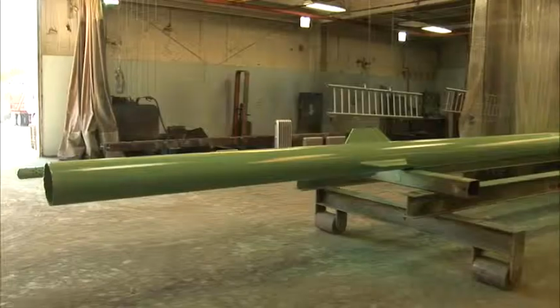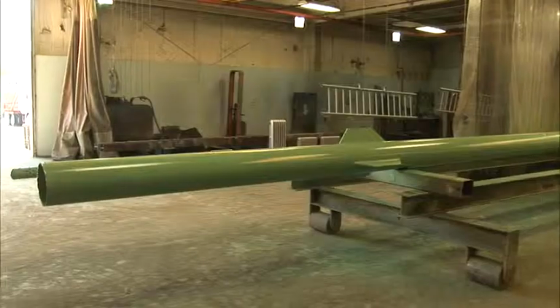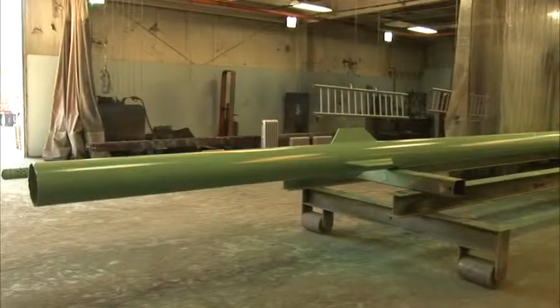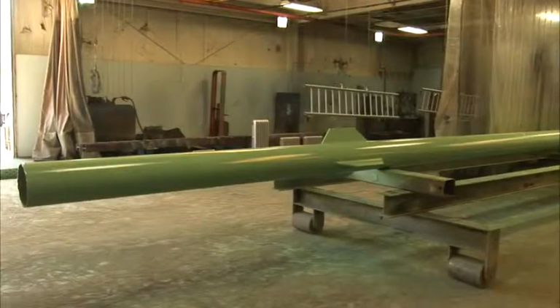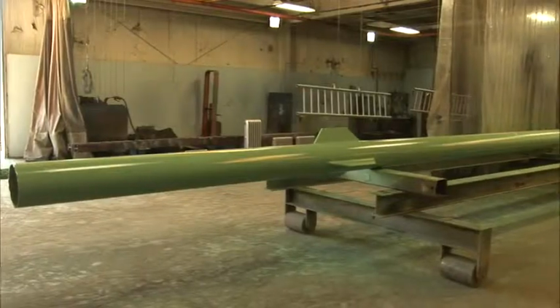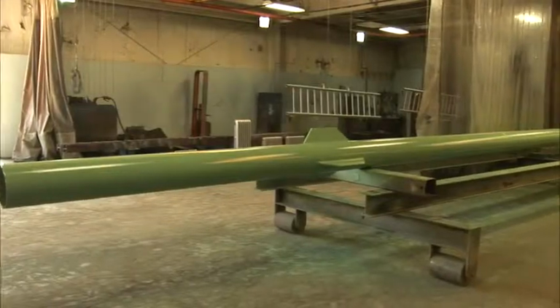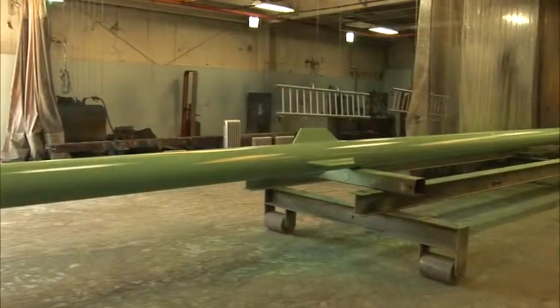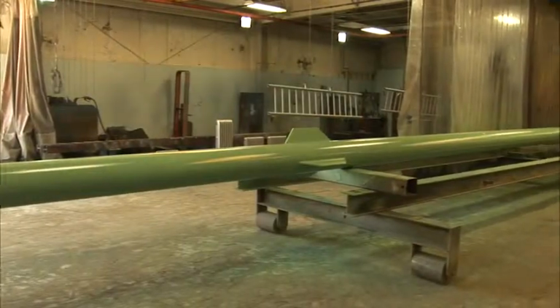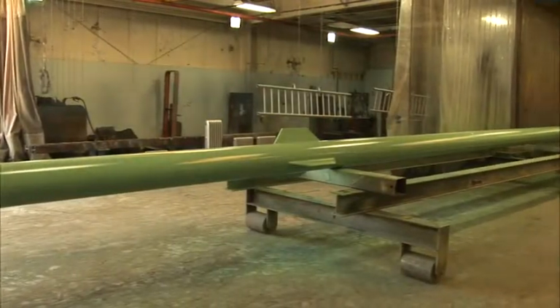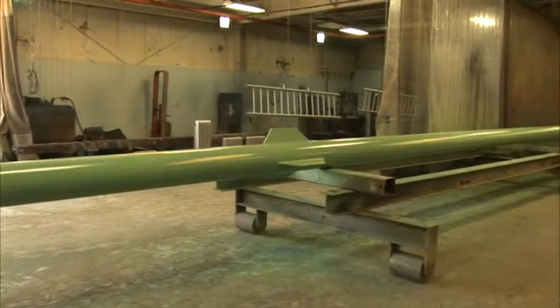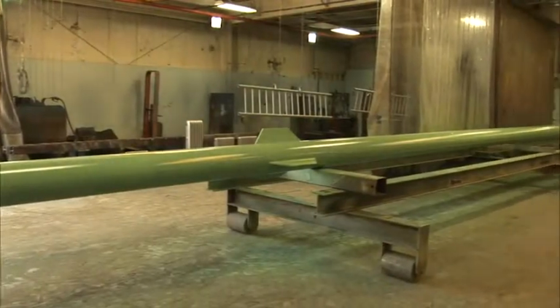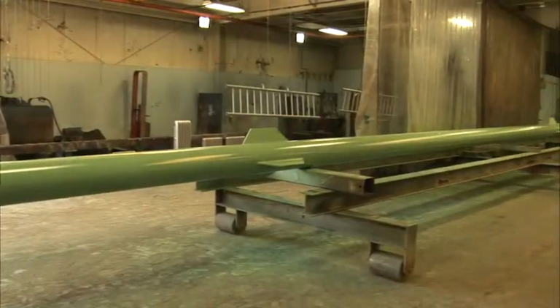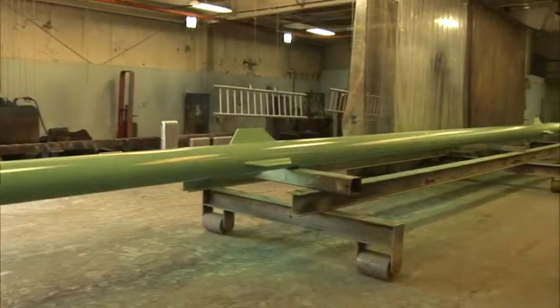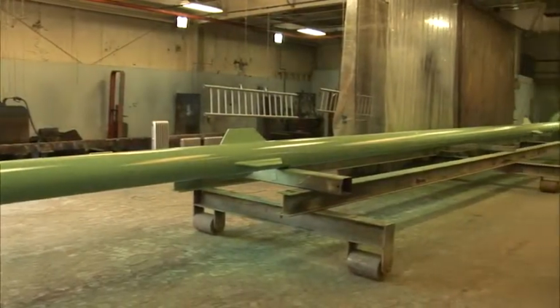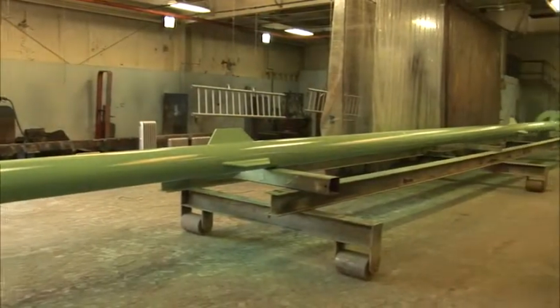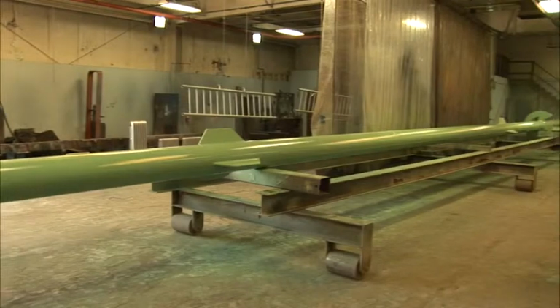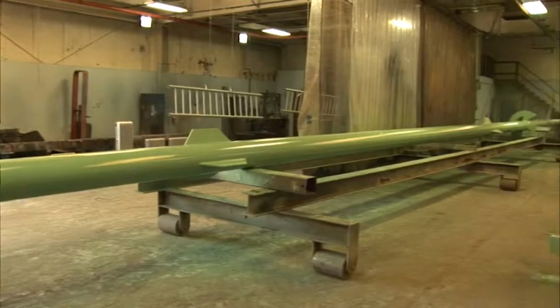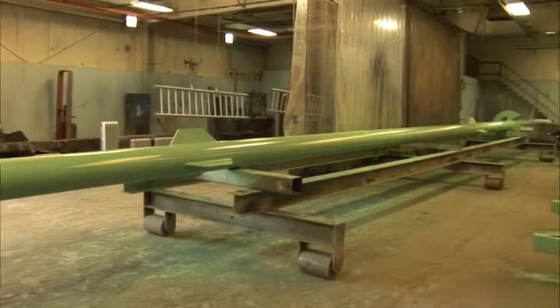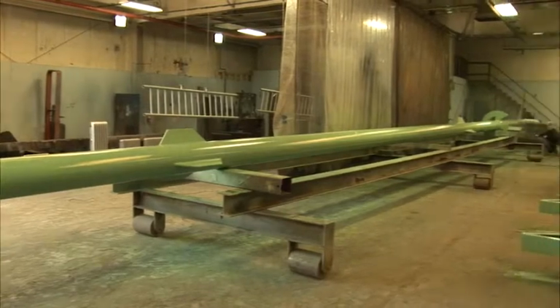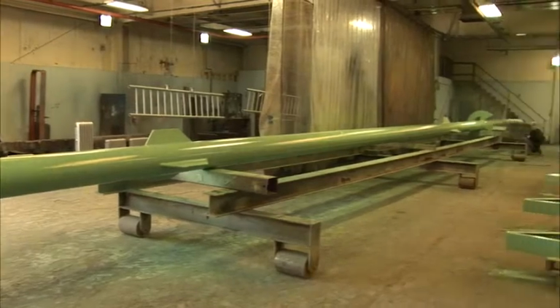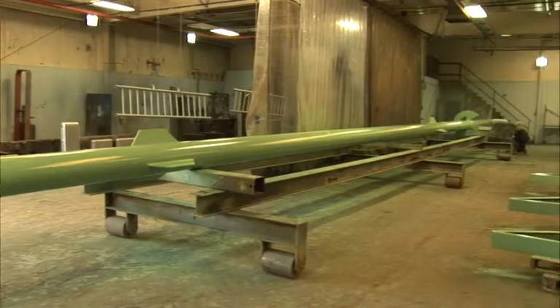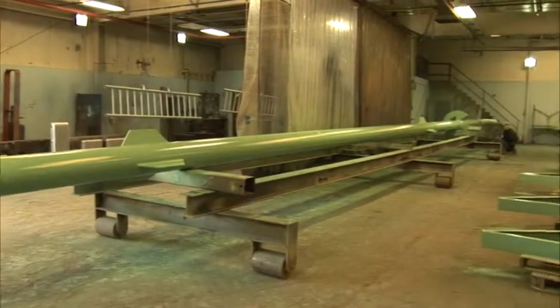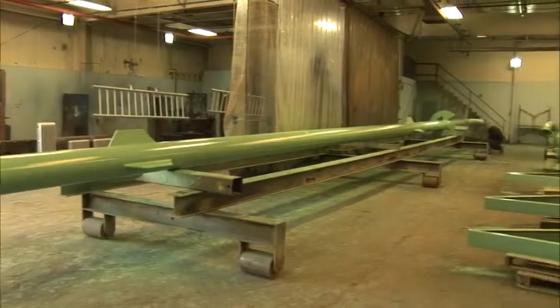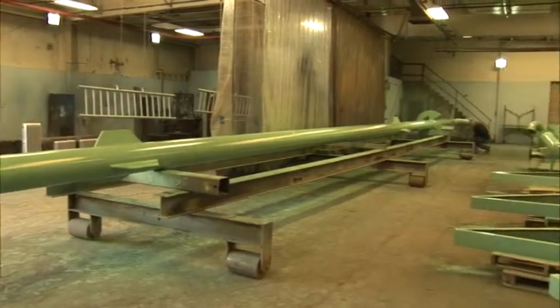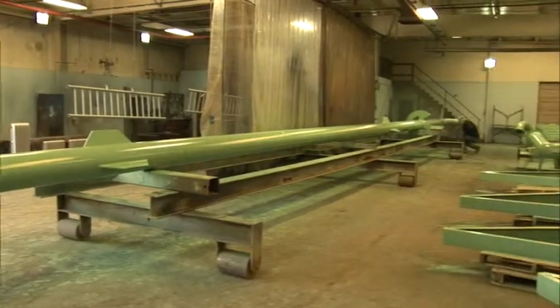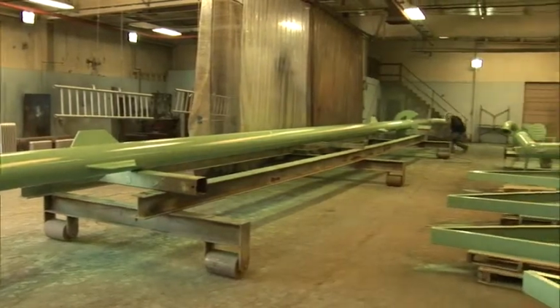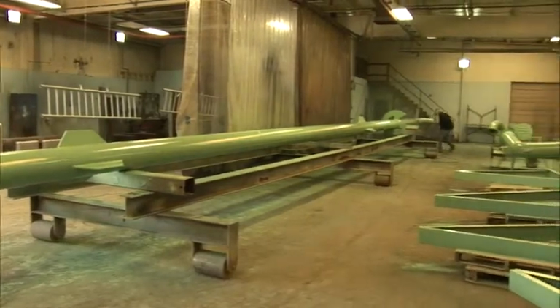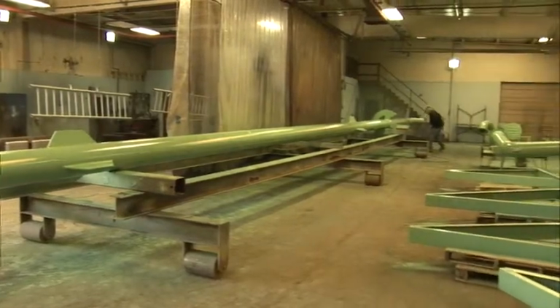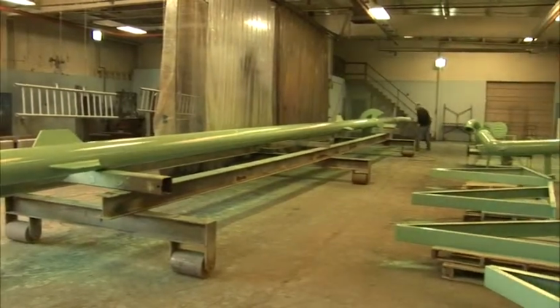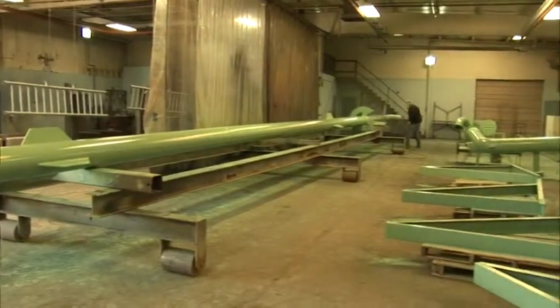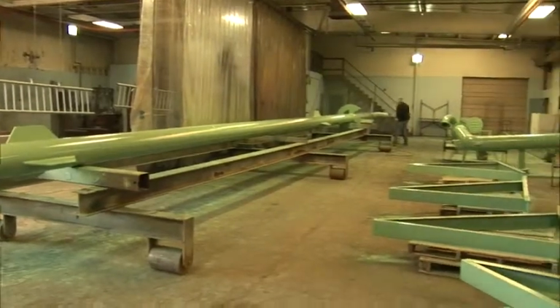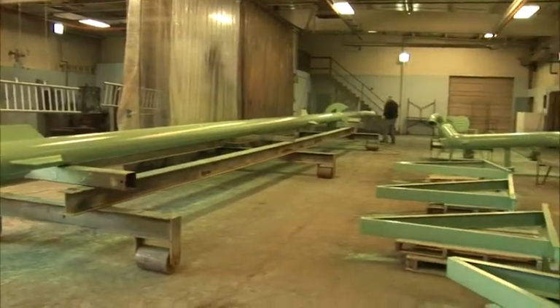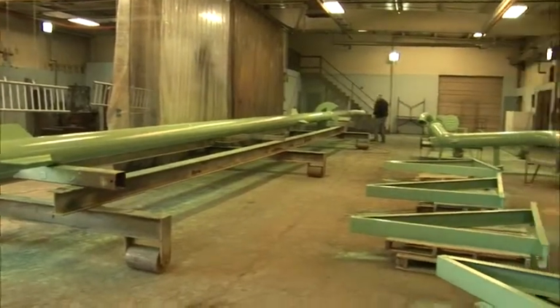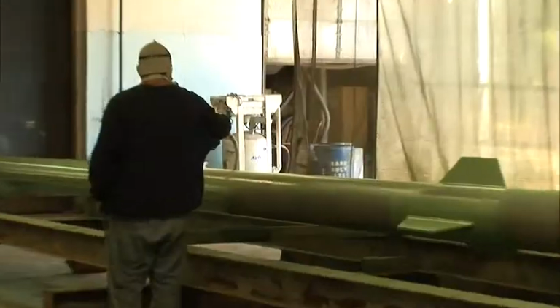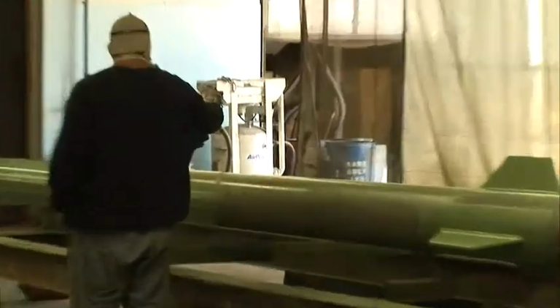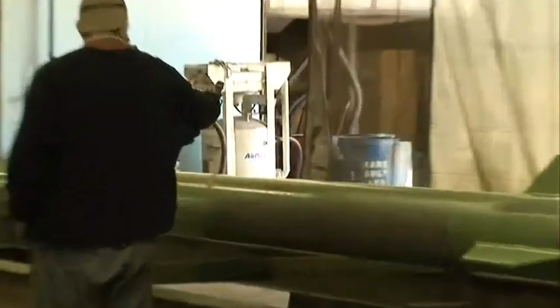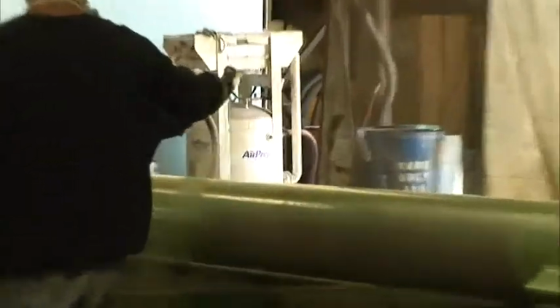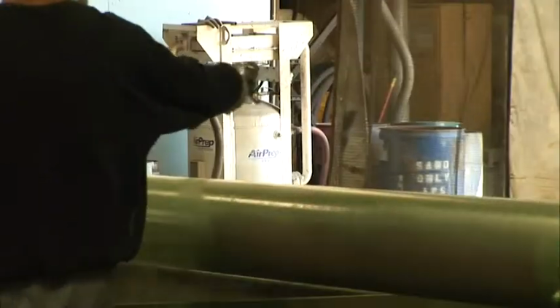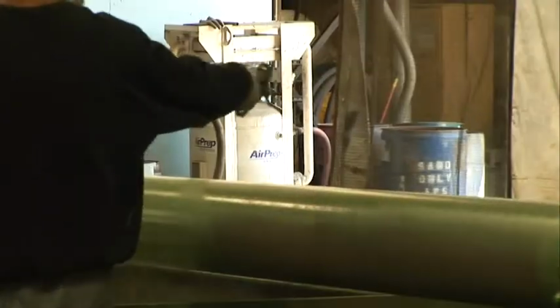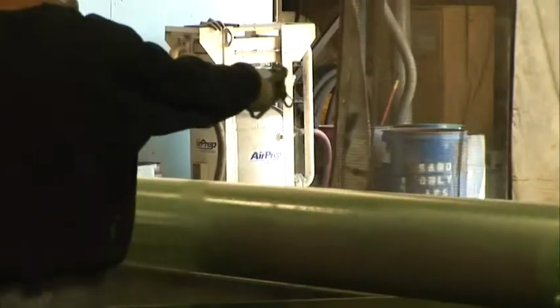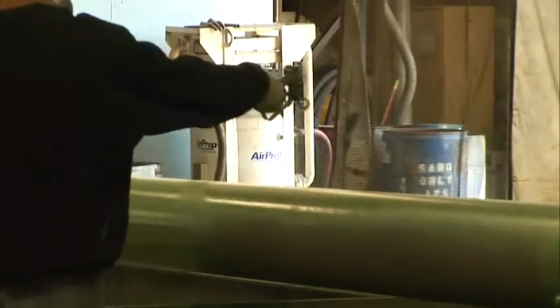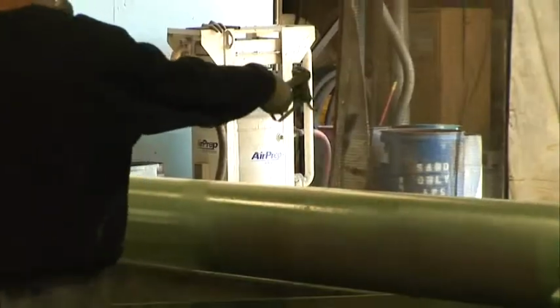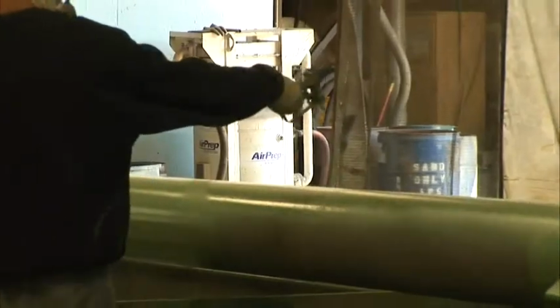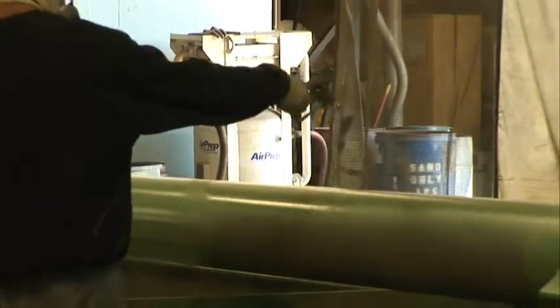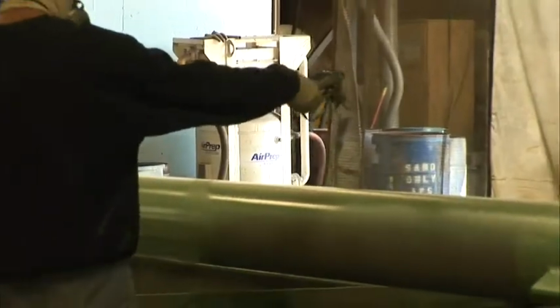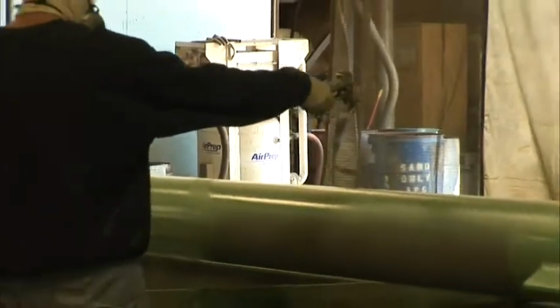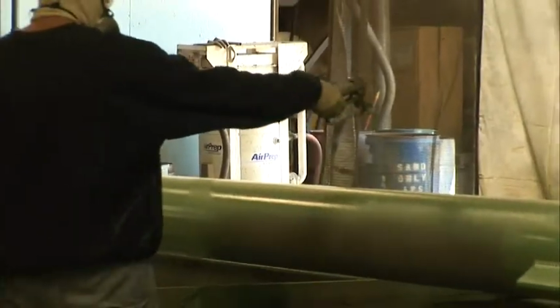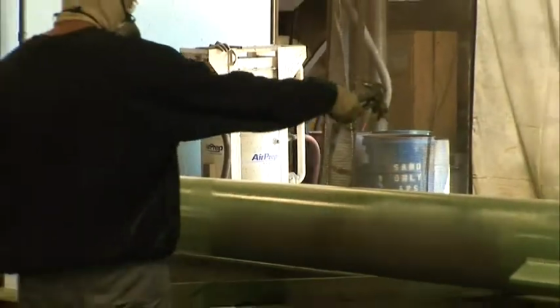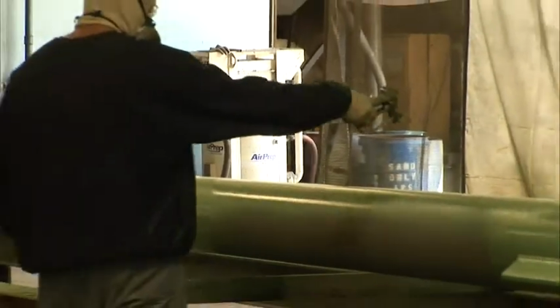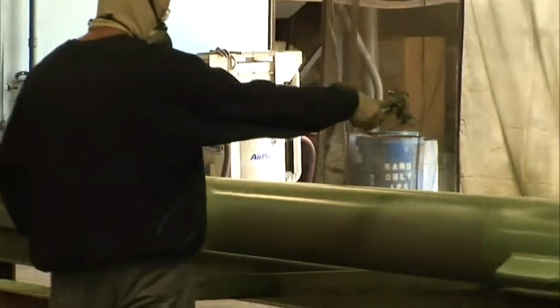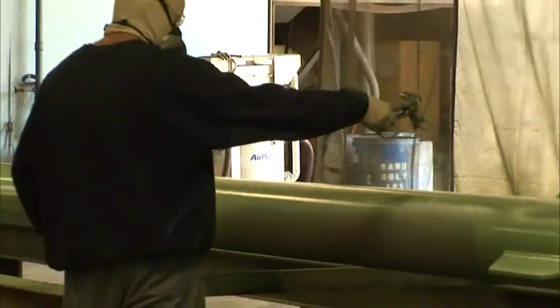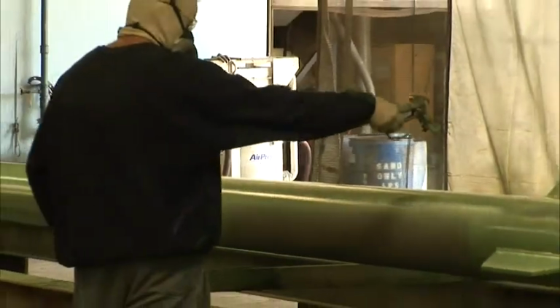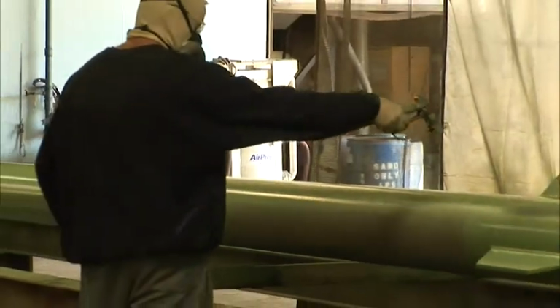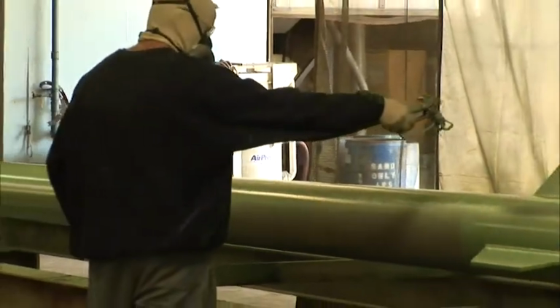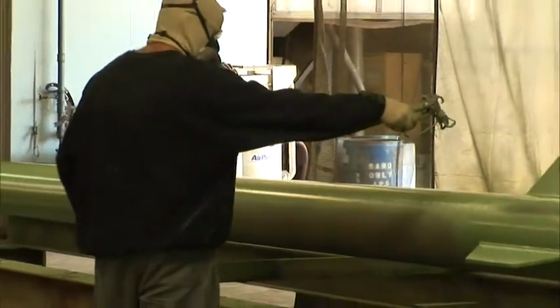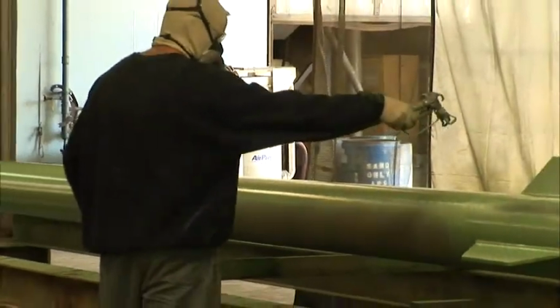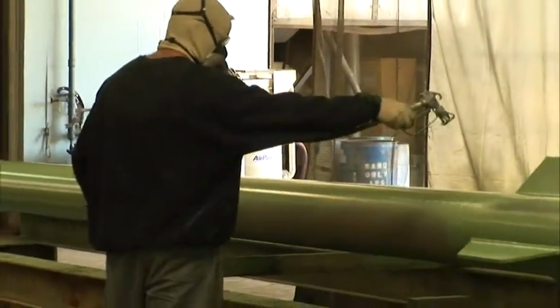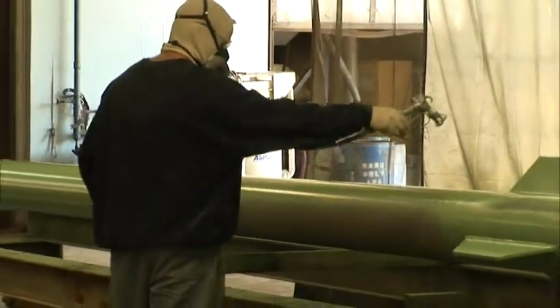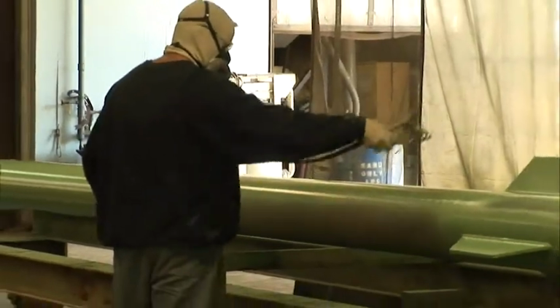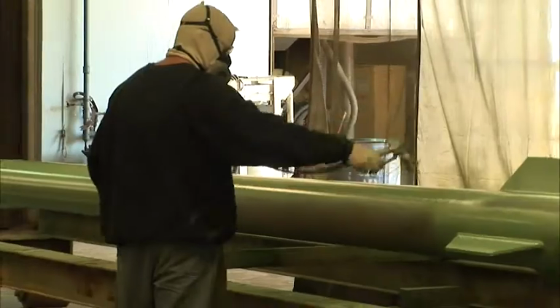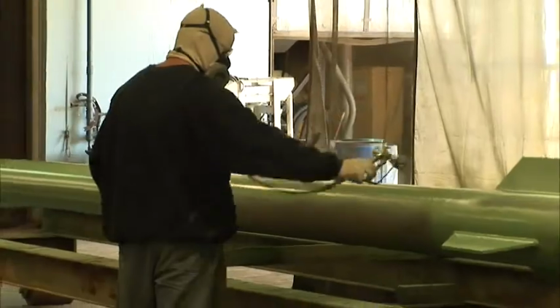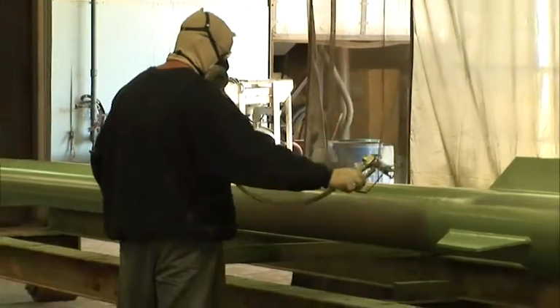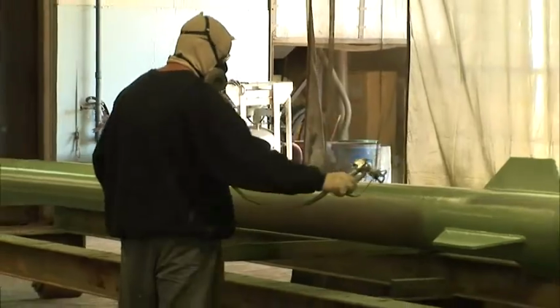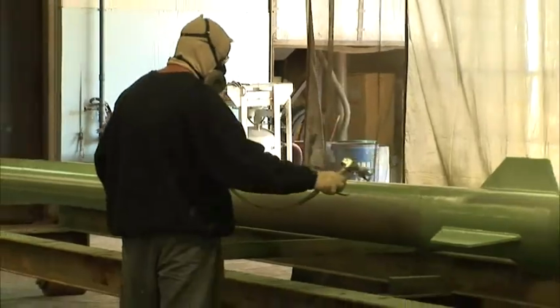We specialize in industrial coating systems. We do residential, commercial, and industrial — from the smallest jobs to the largest jobs.